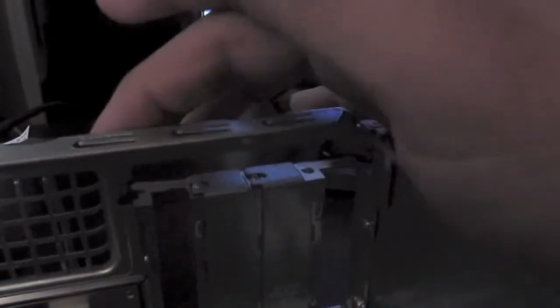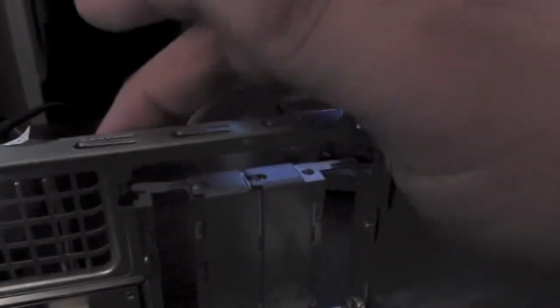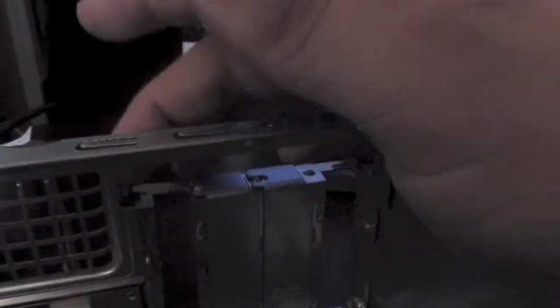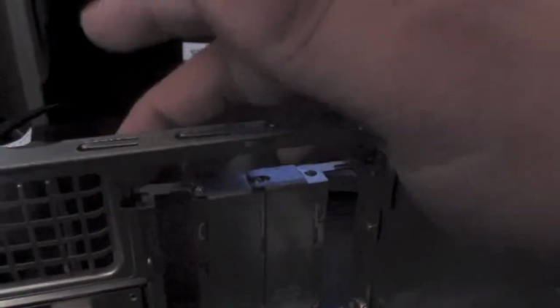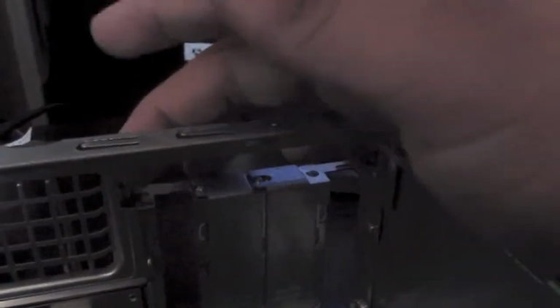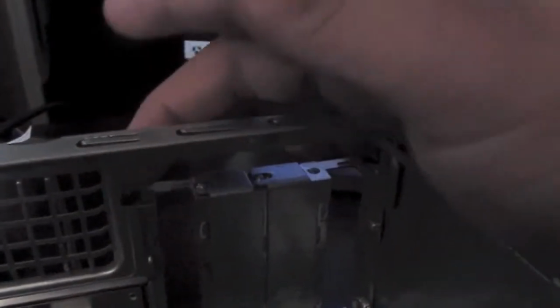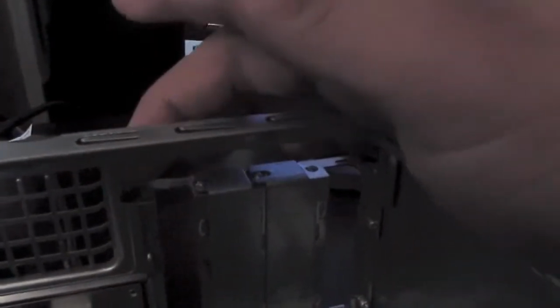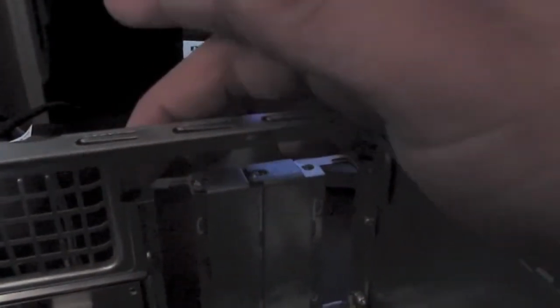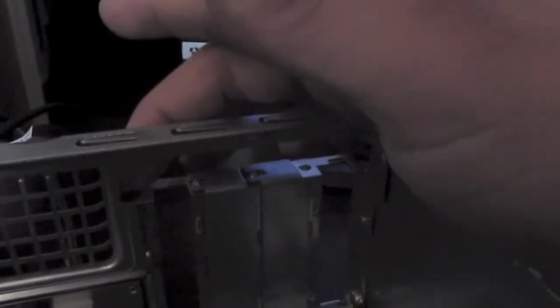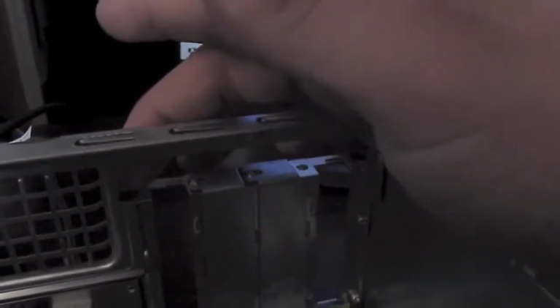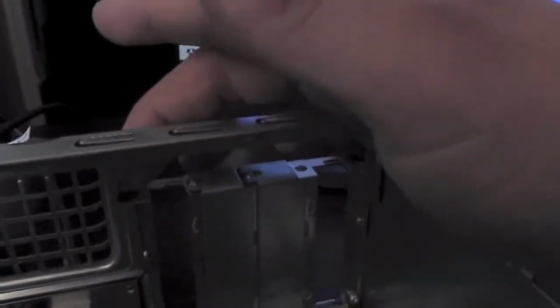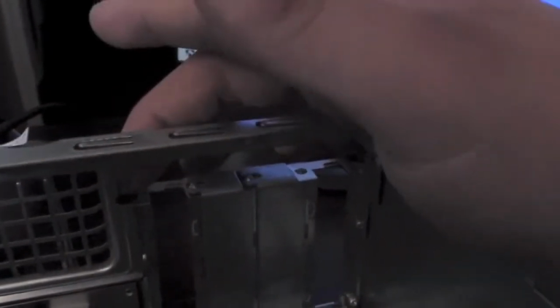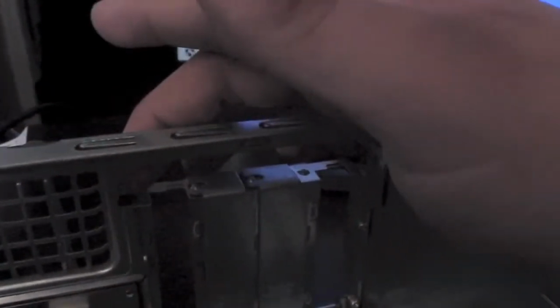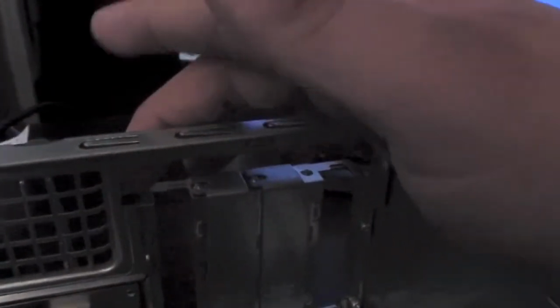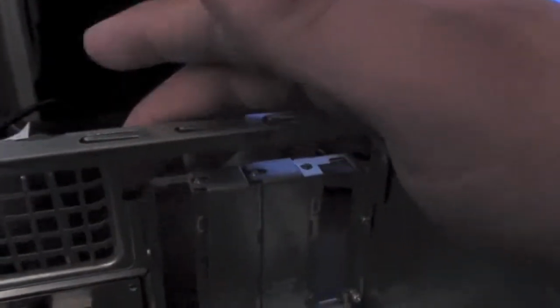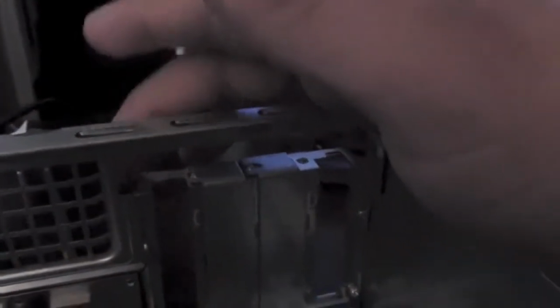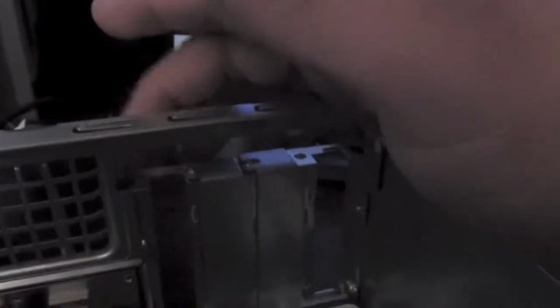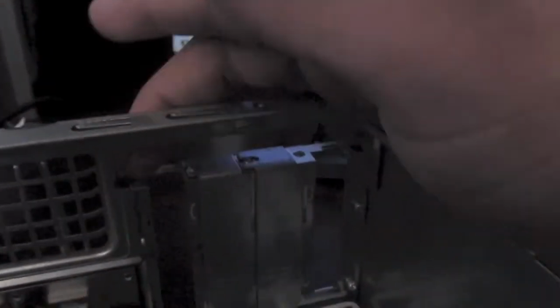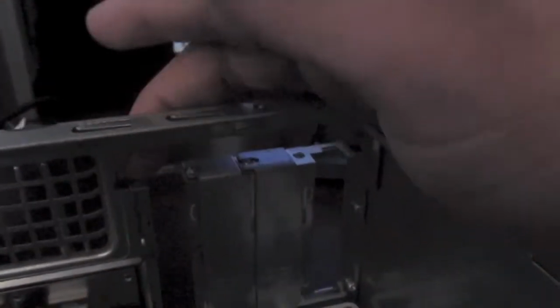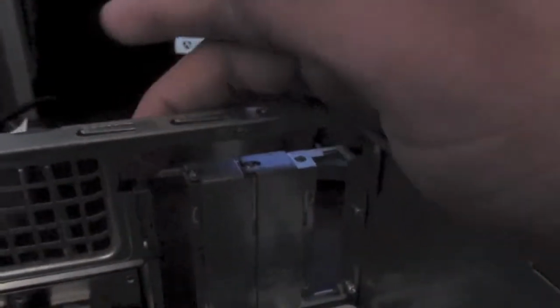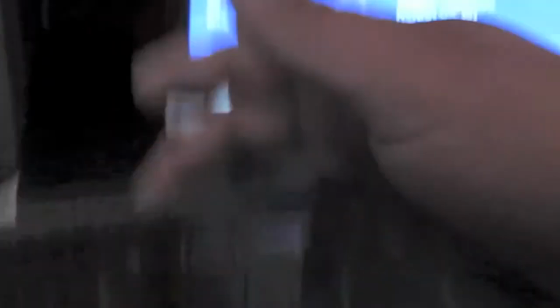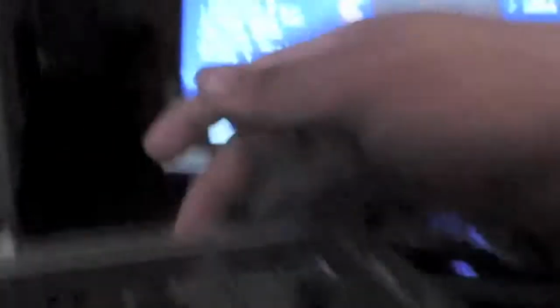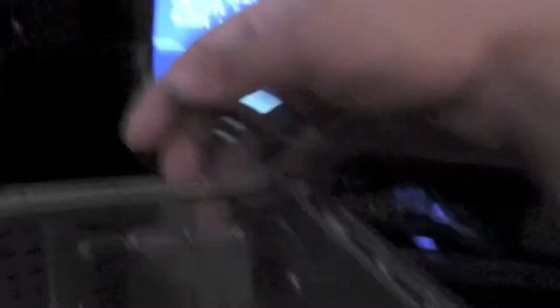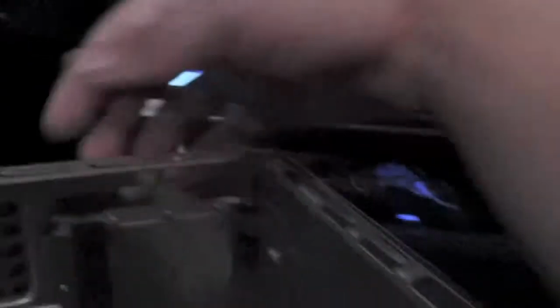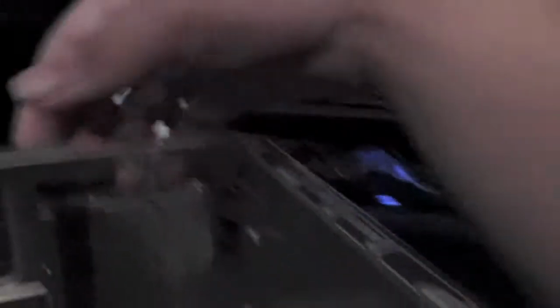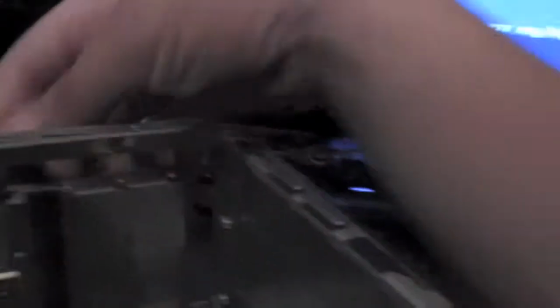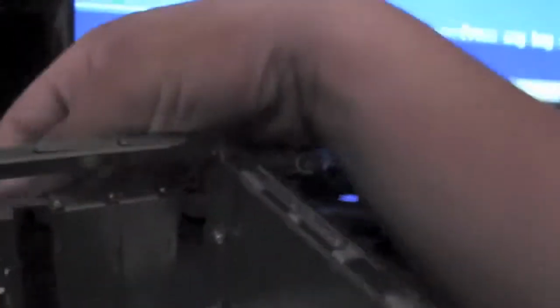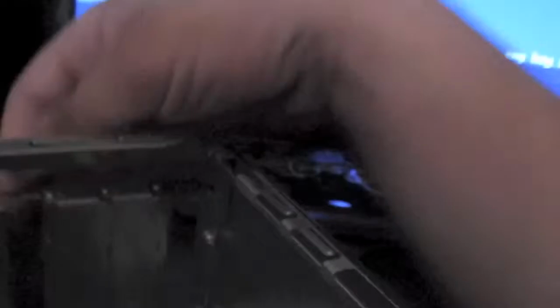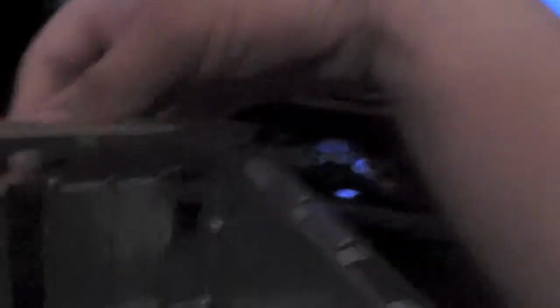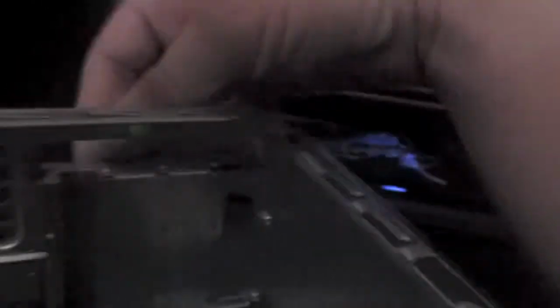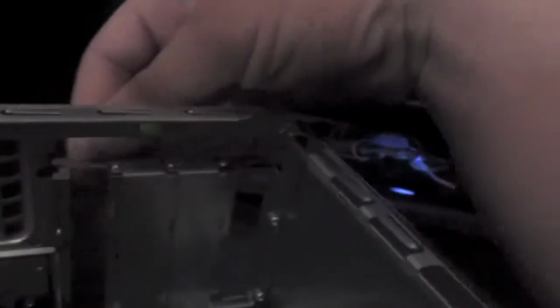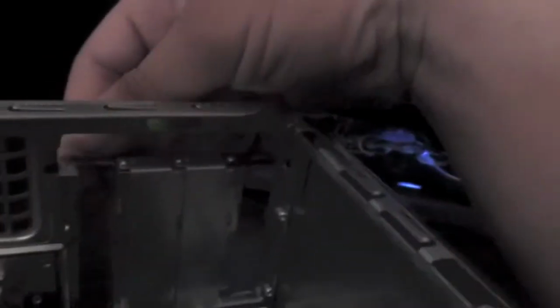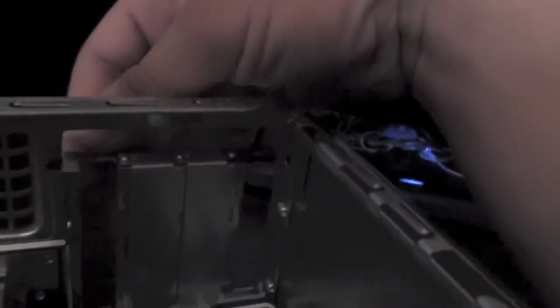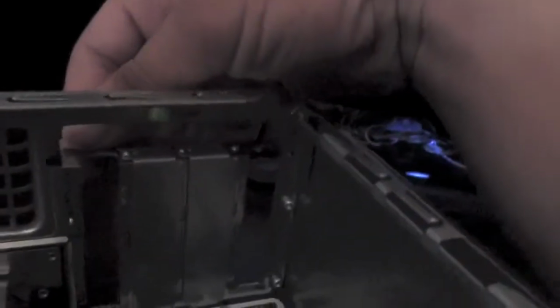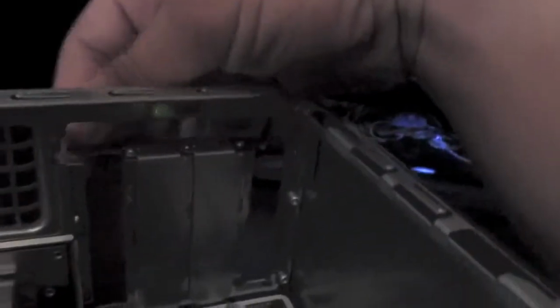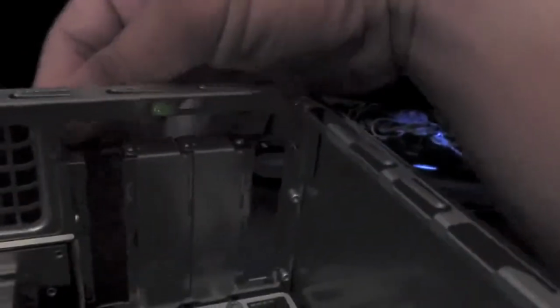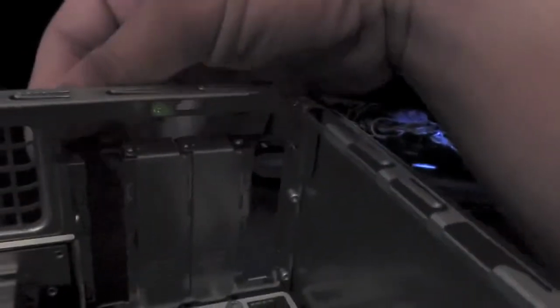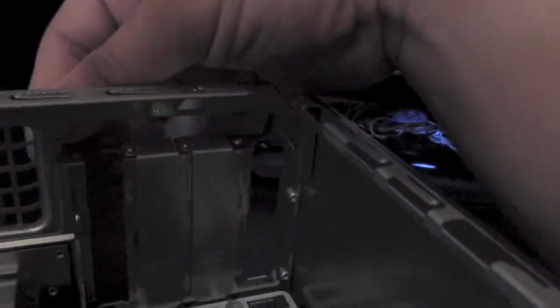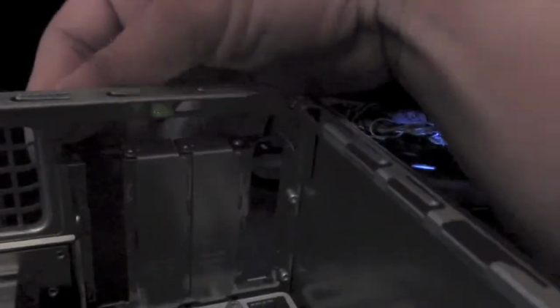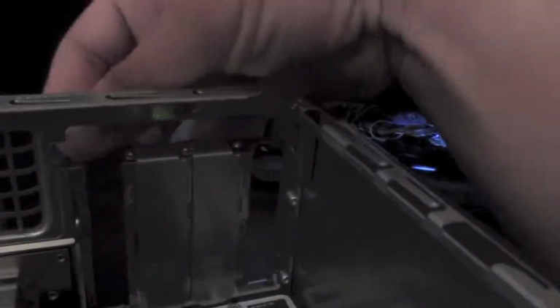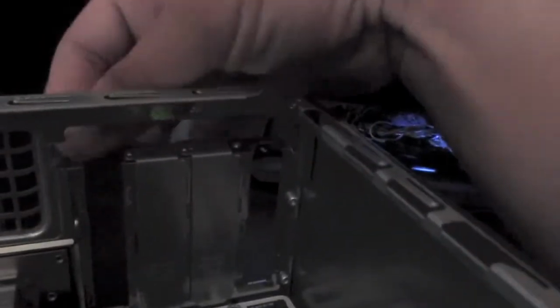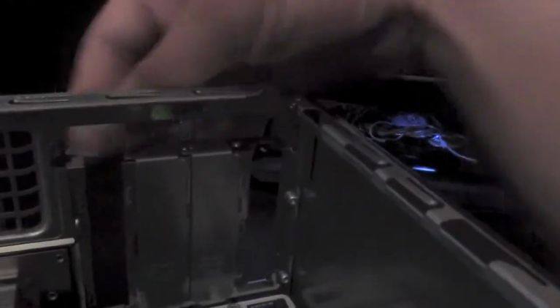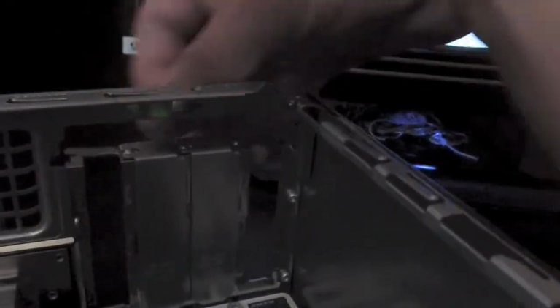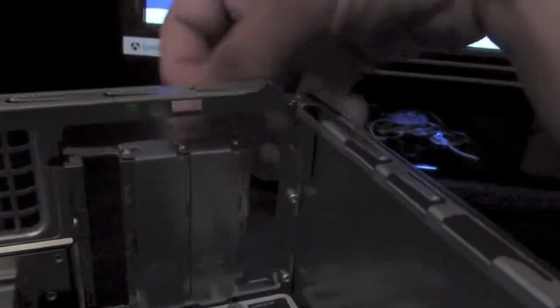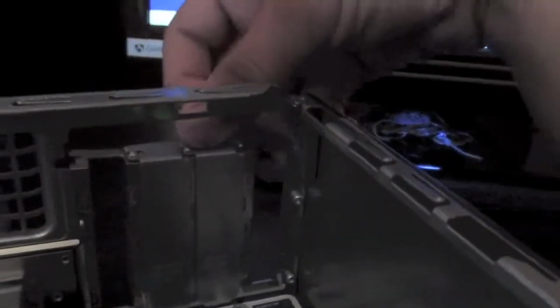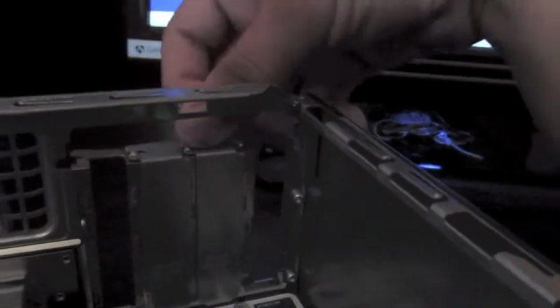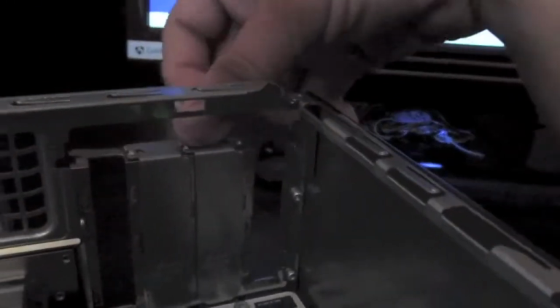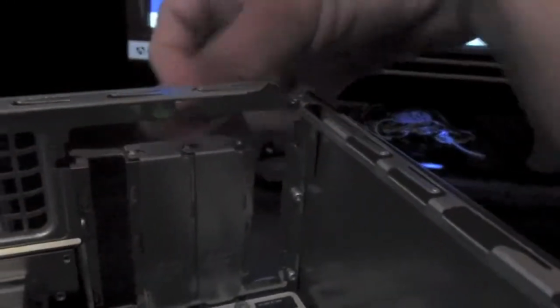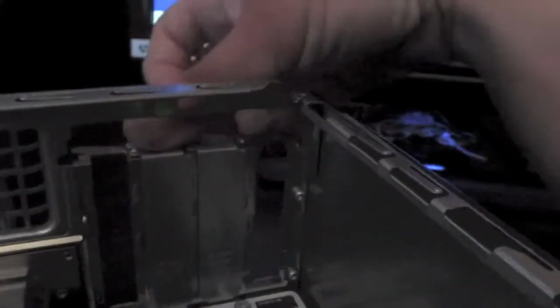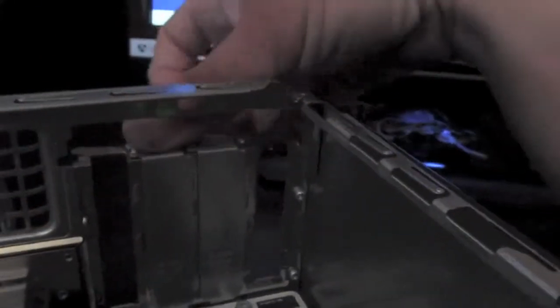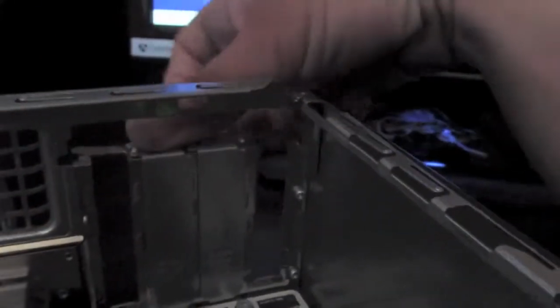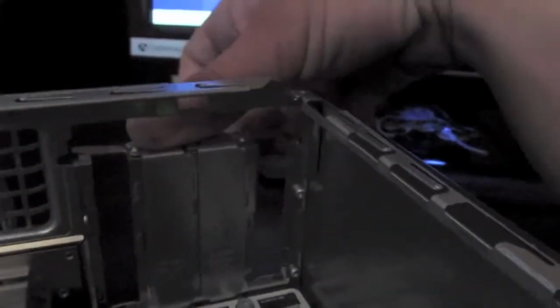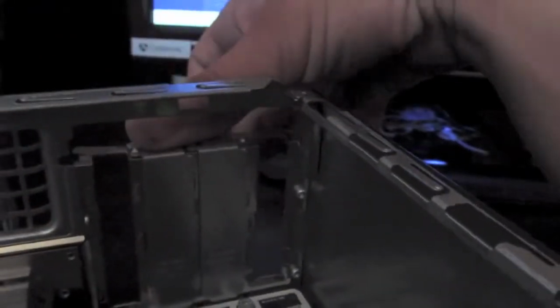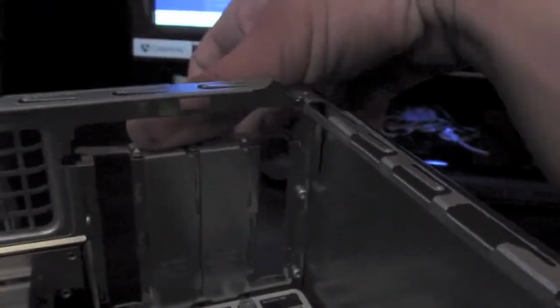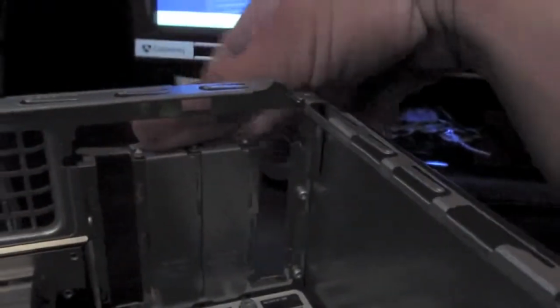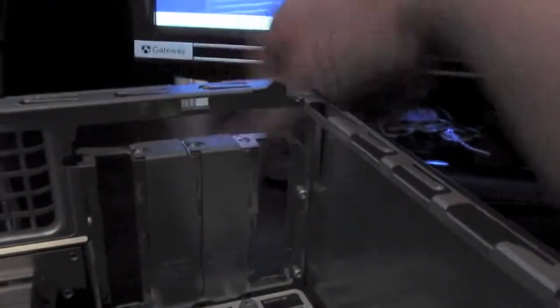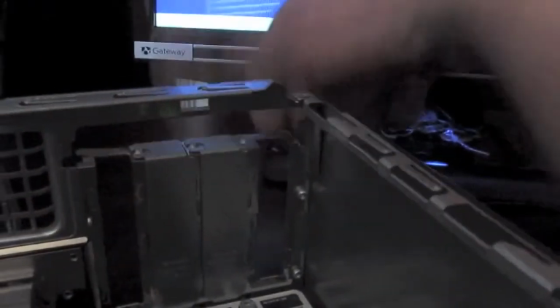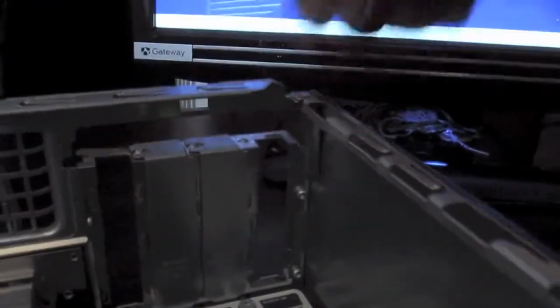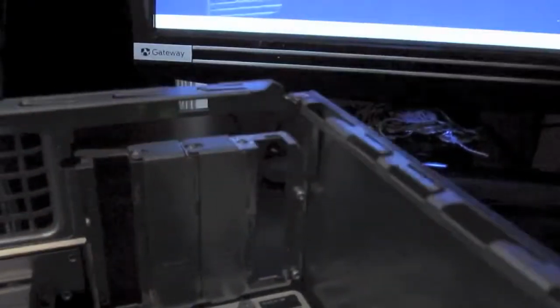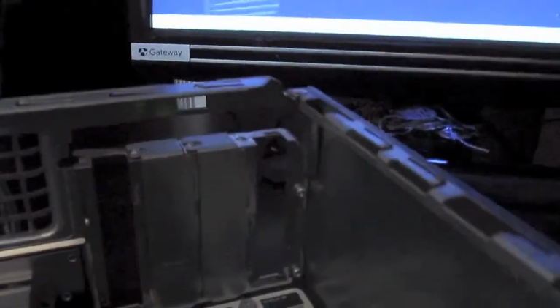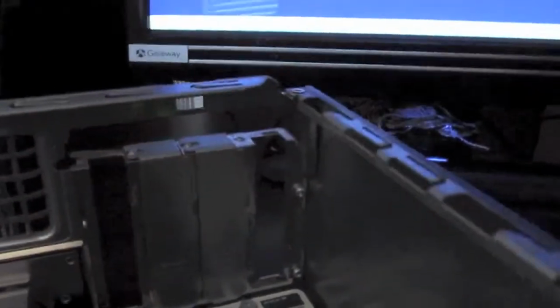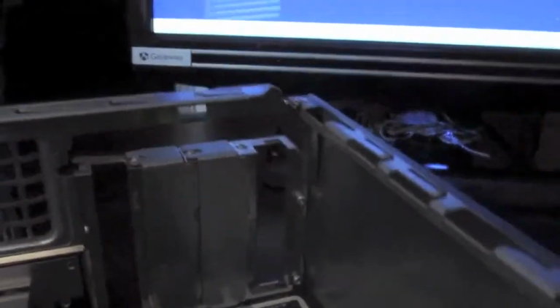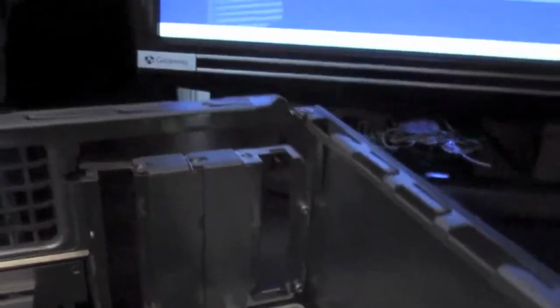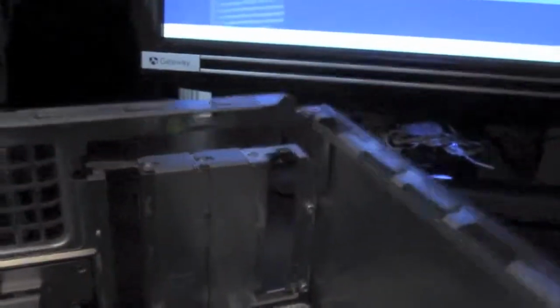Does anyone know the part number for the DC 5700 small form factor locking bracket? If you know, put it in the comments and I'll go ahead and find one.